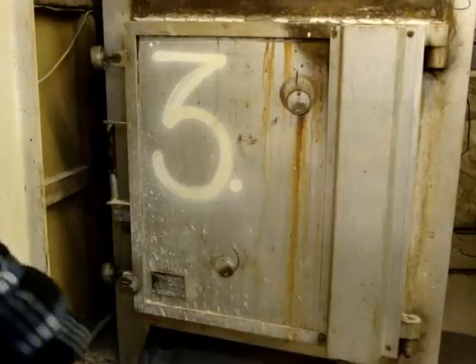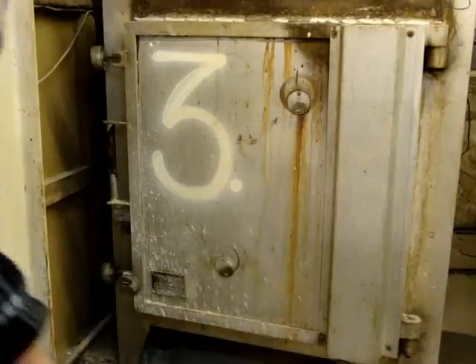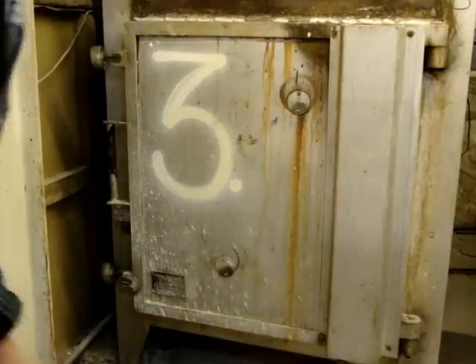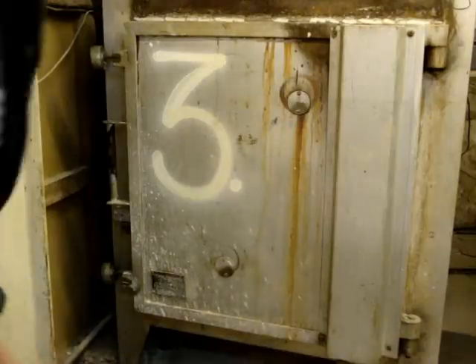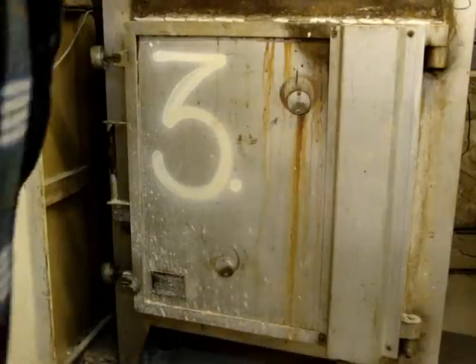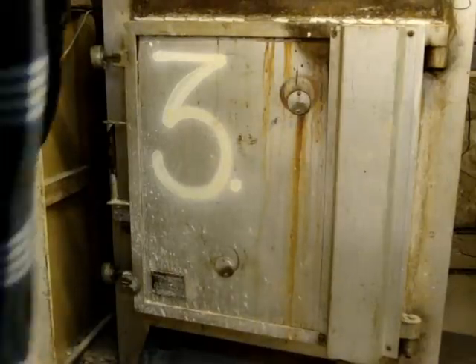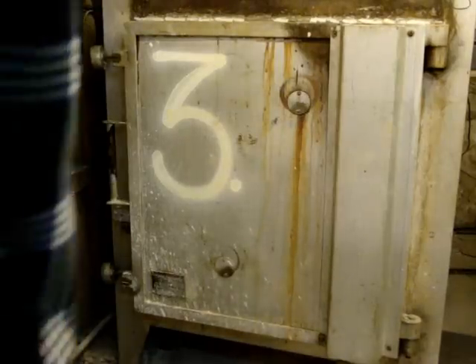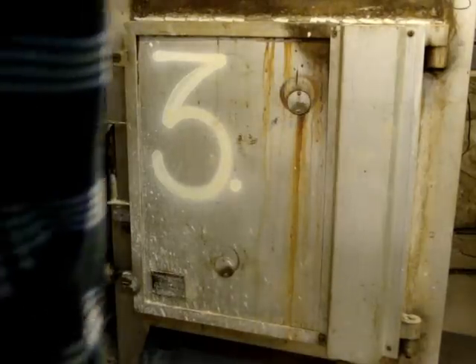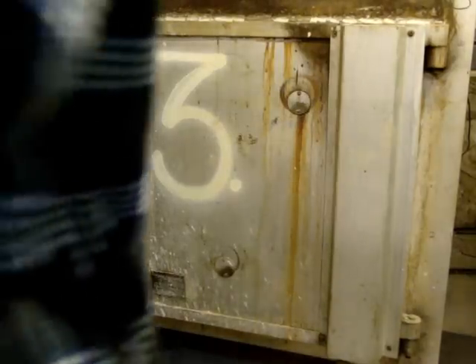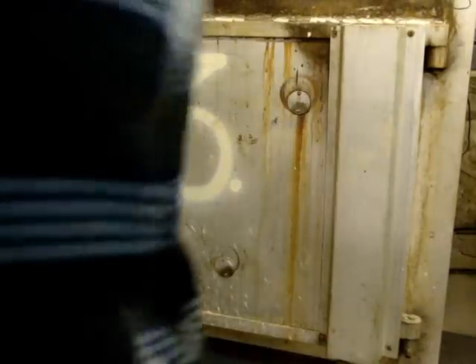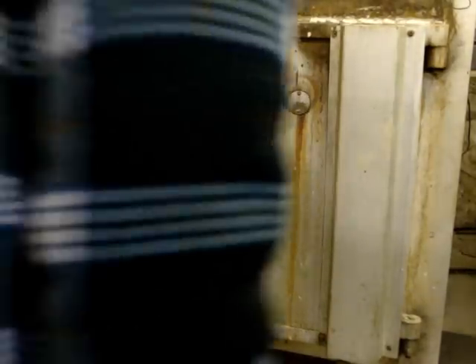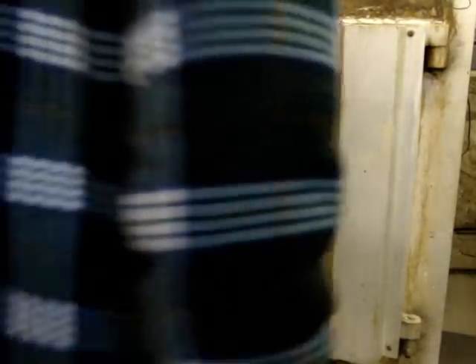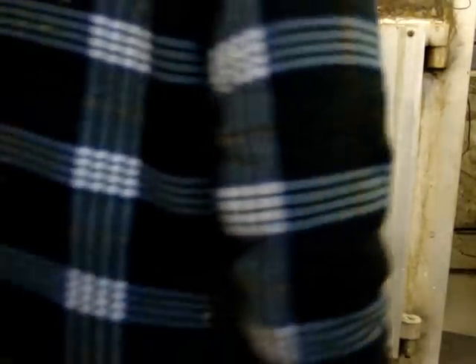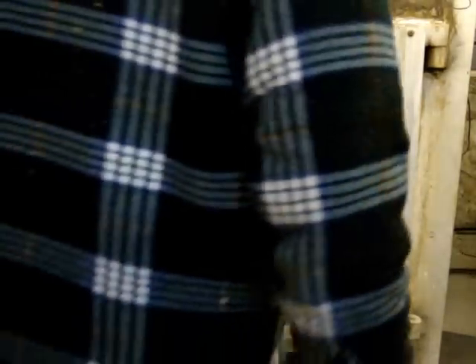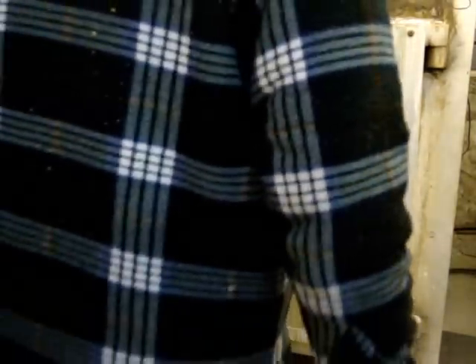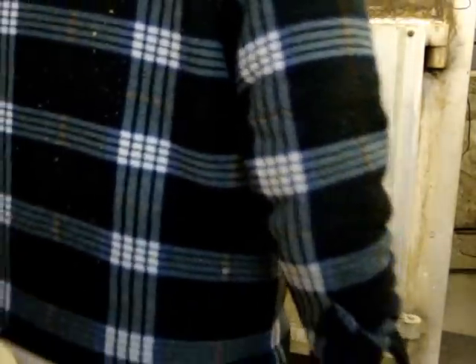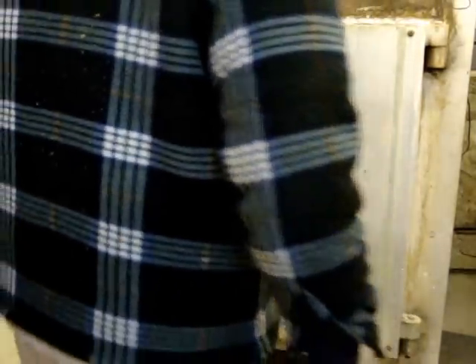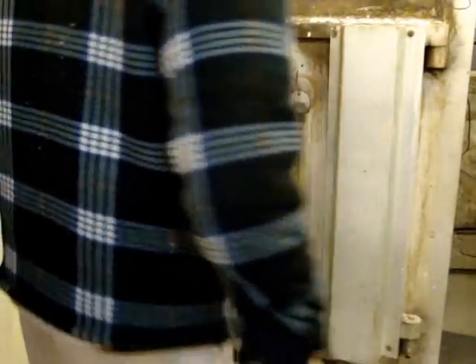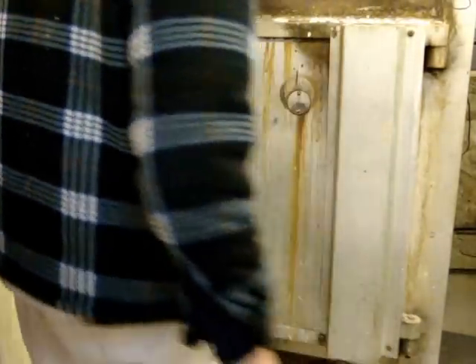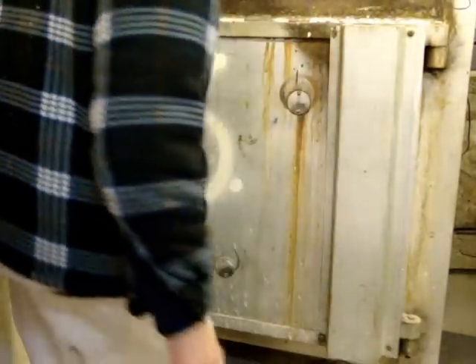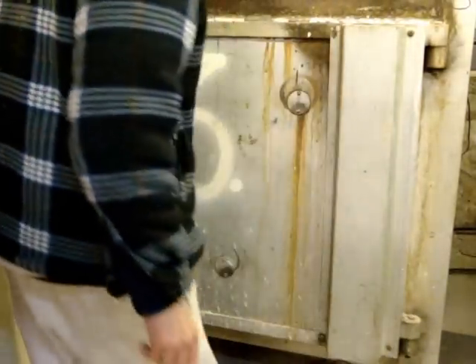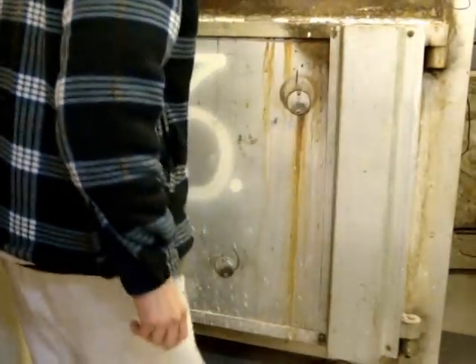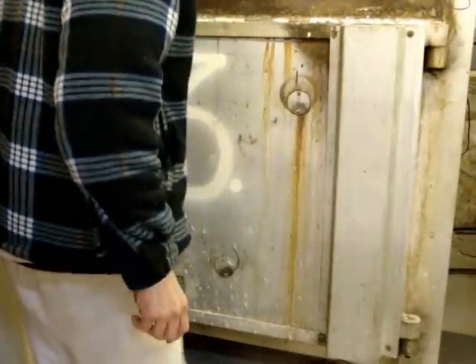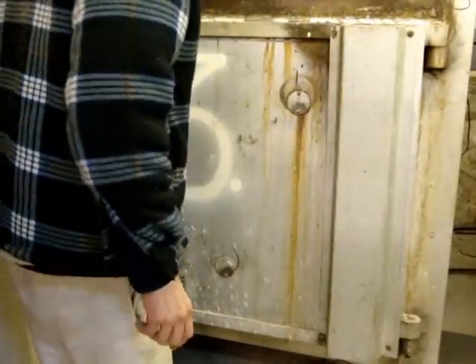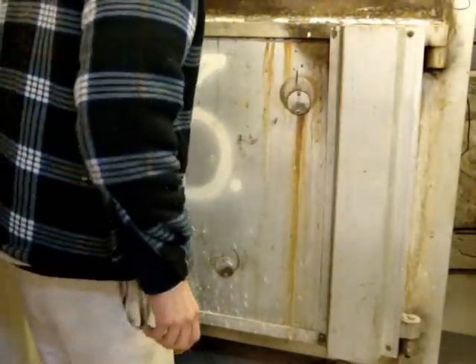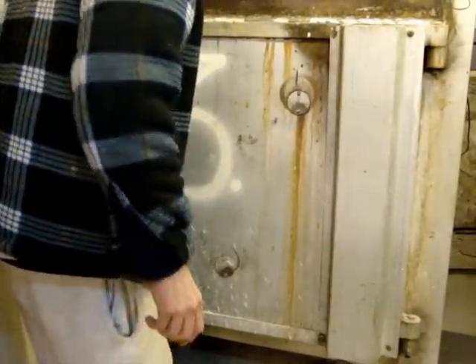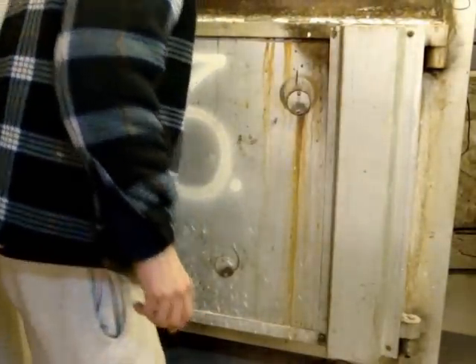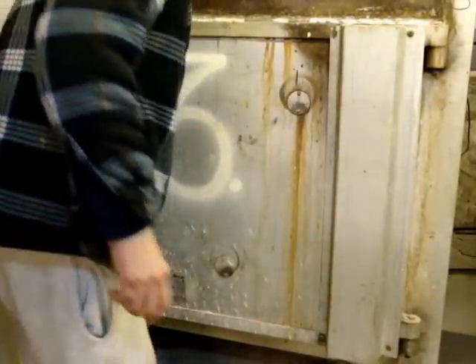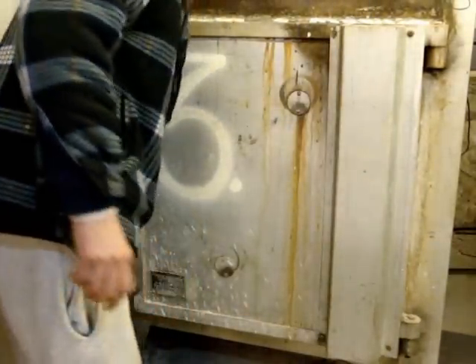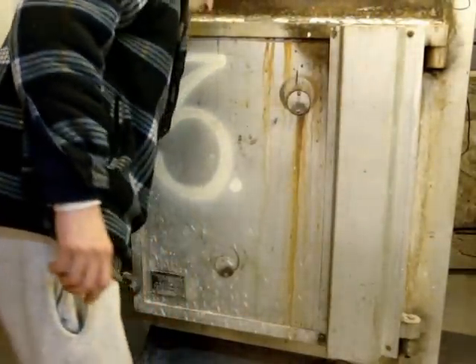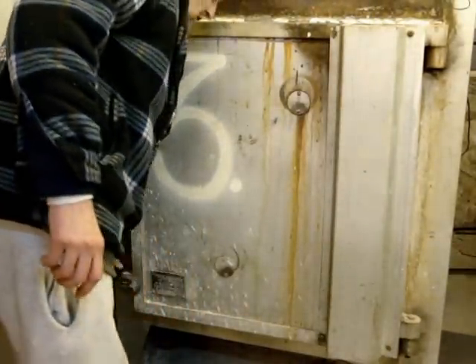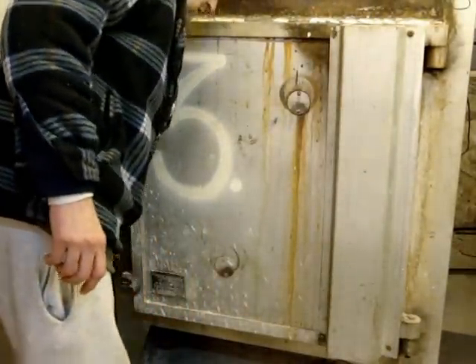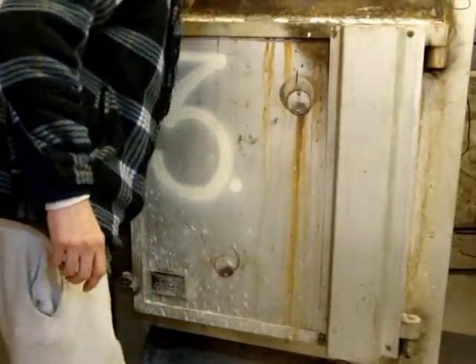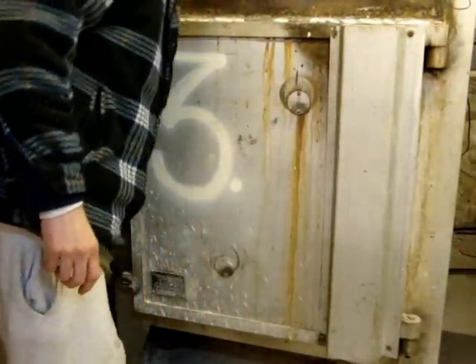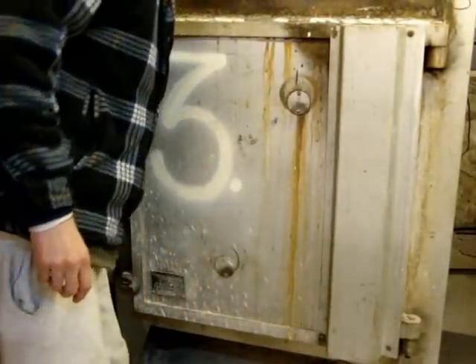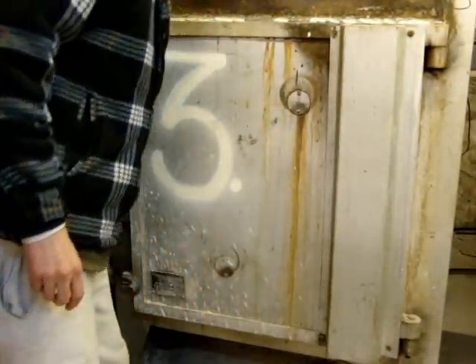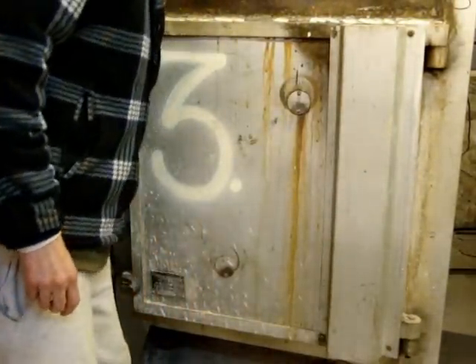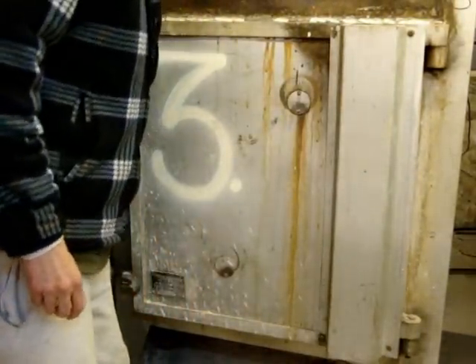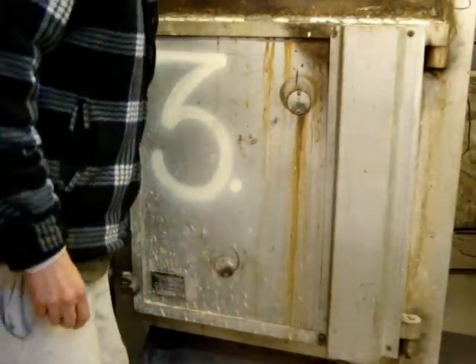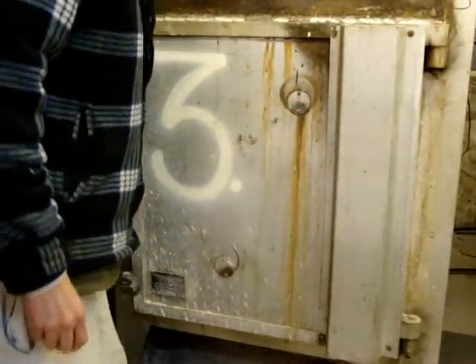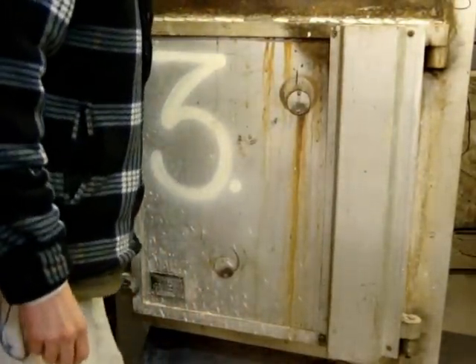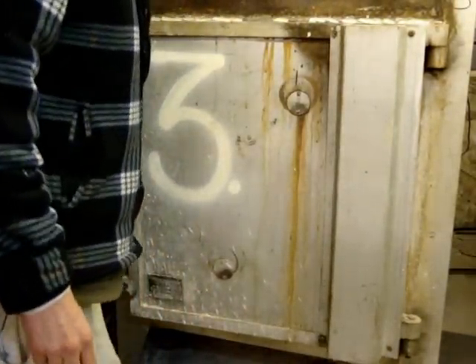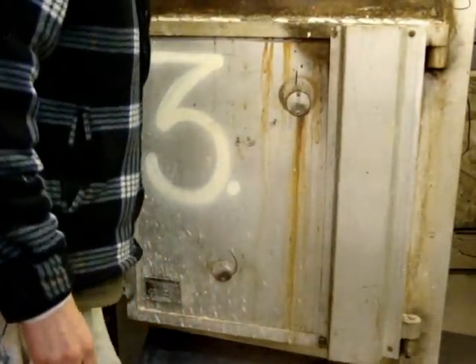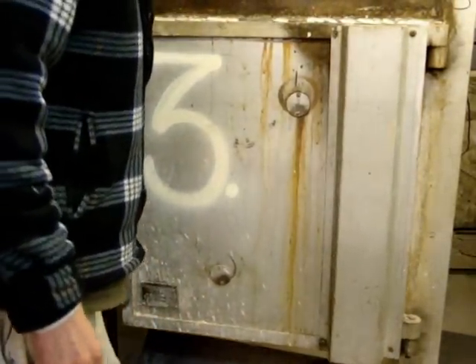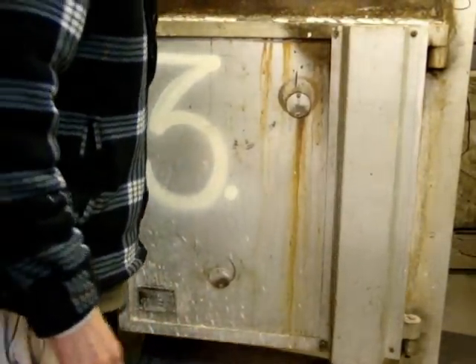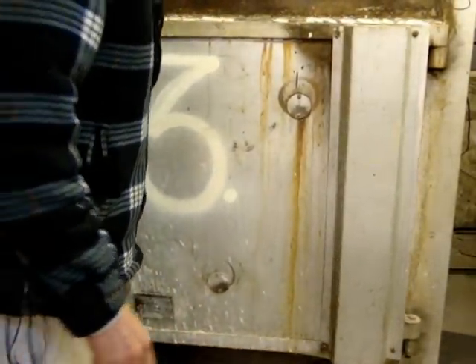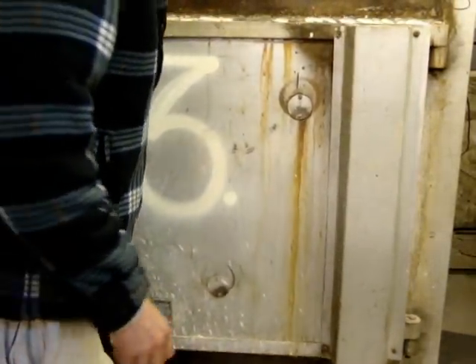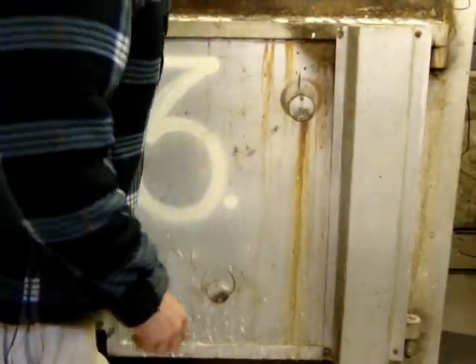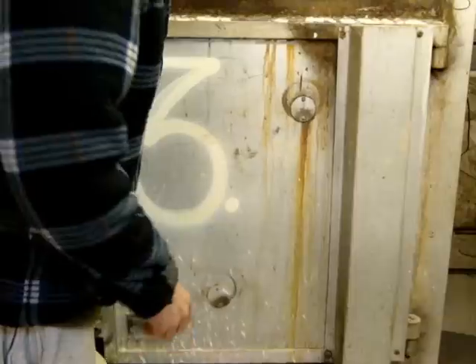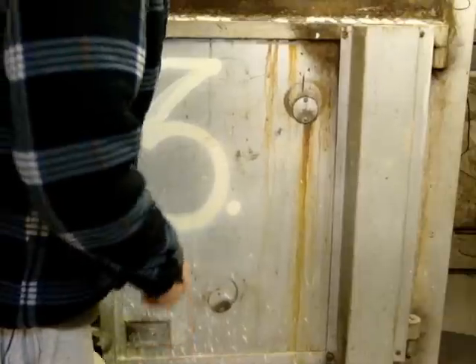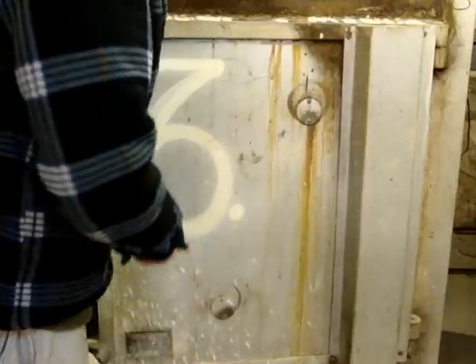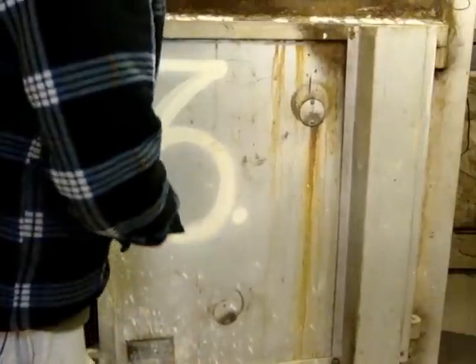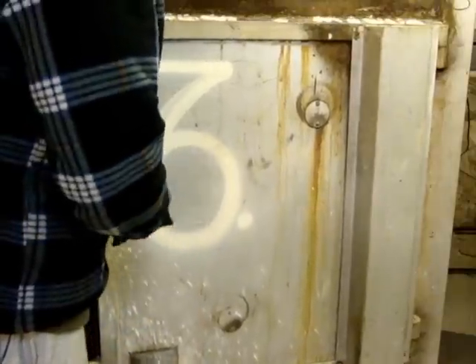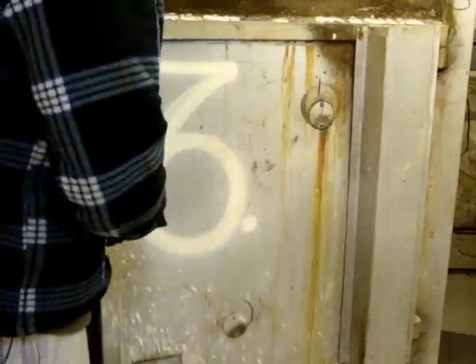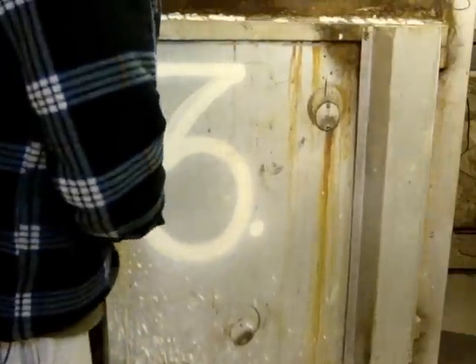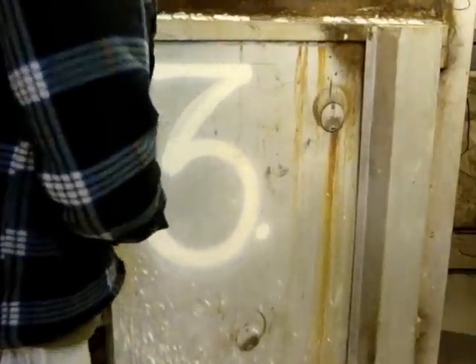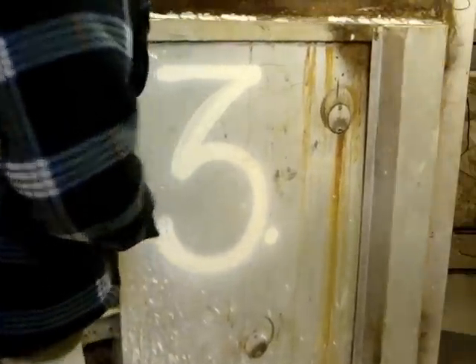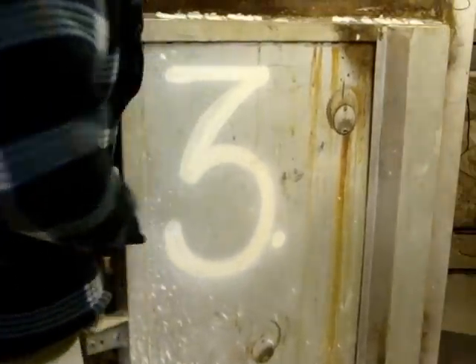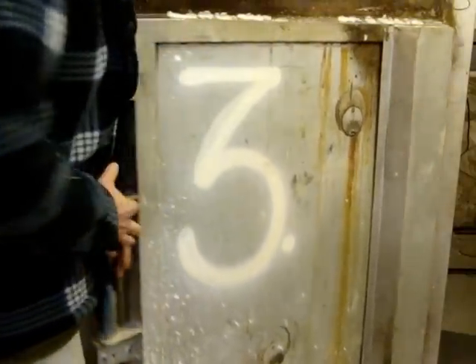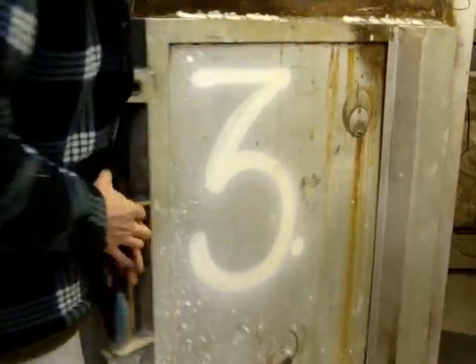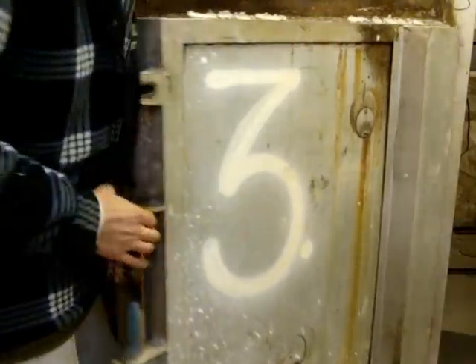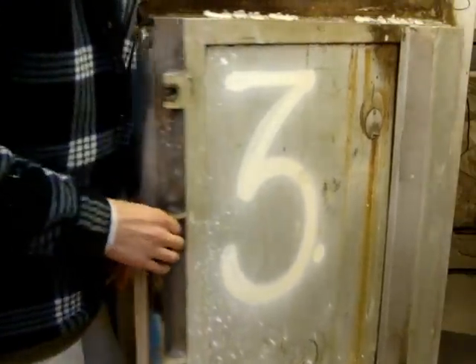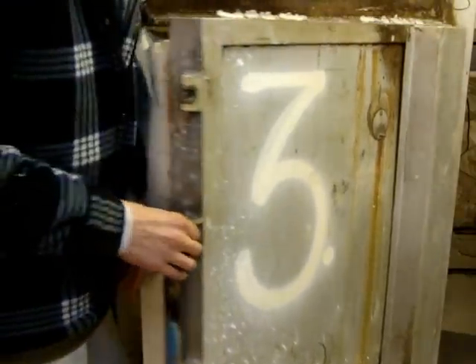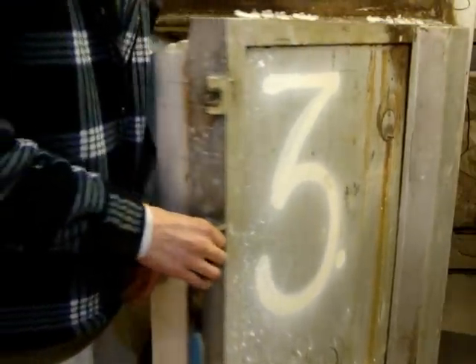Hi, well it's time to open the kiln and see what's going to come out. It's always a bit anxious because you don't know what's happened.